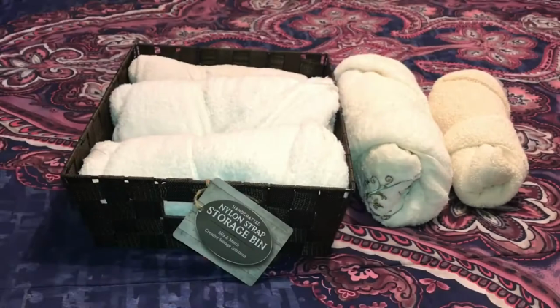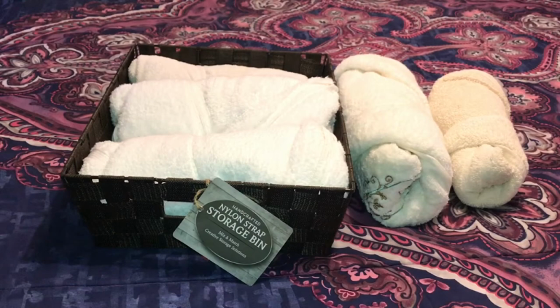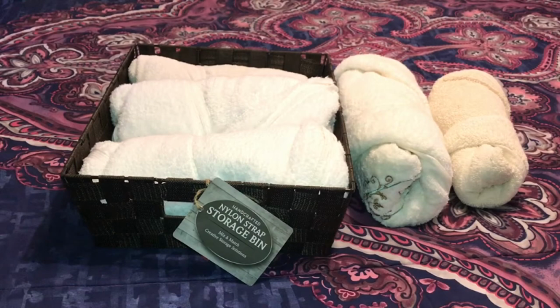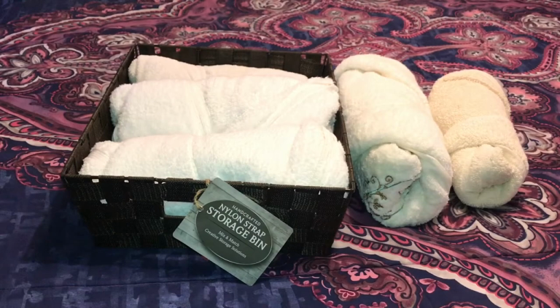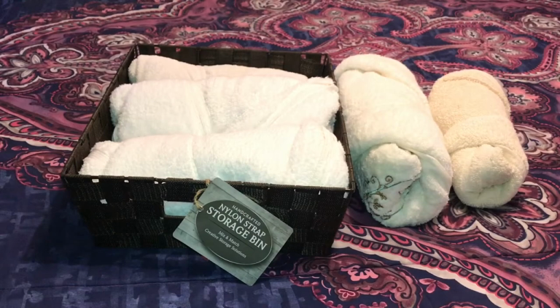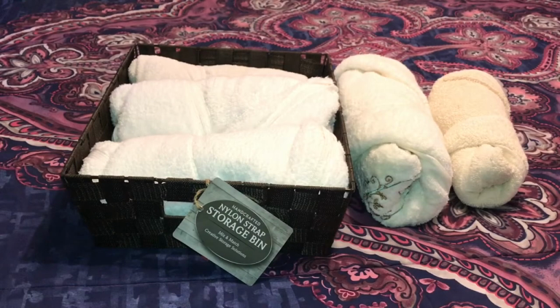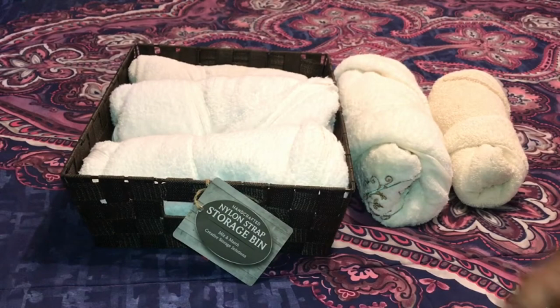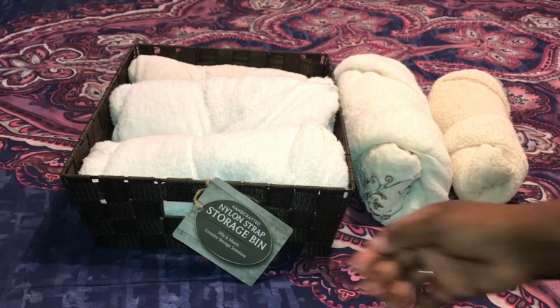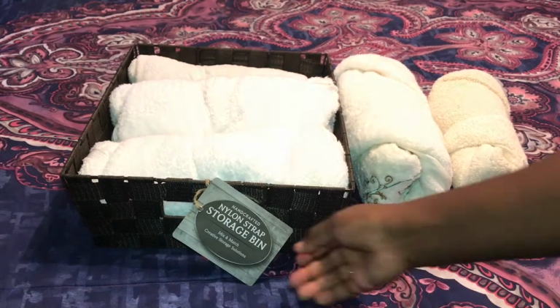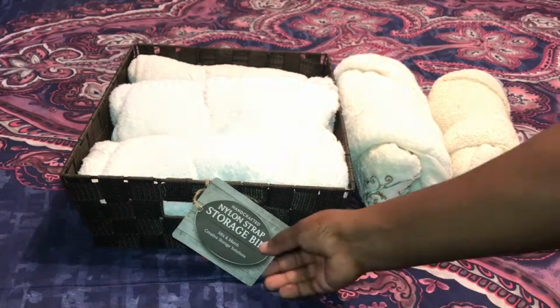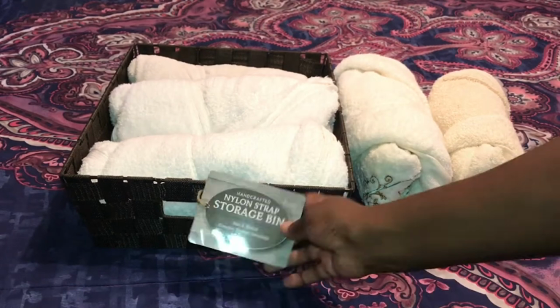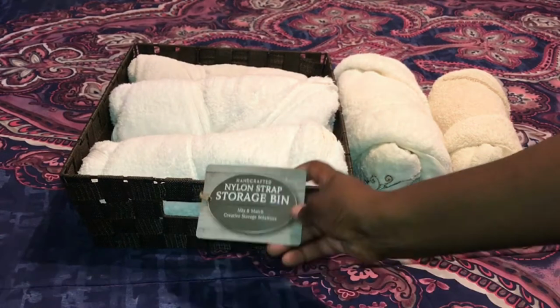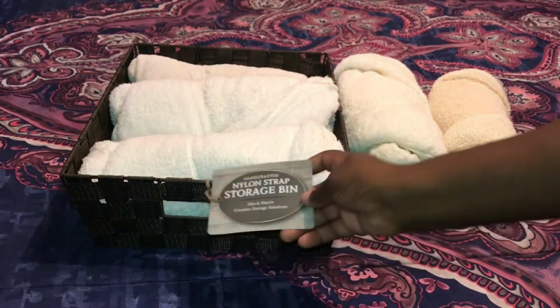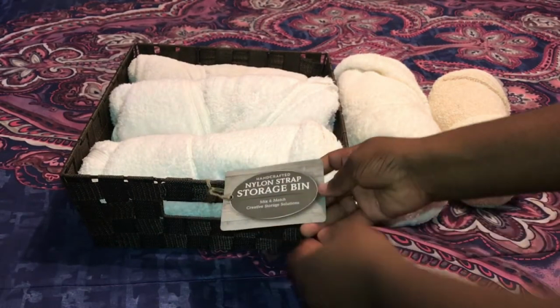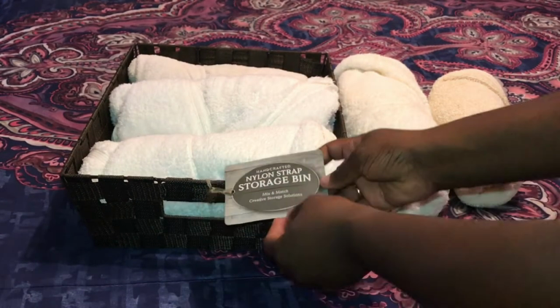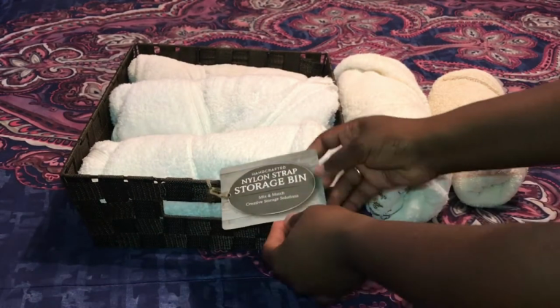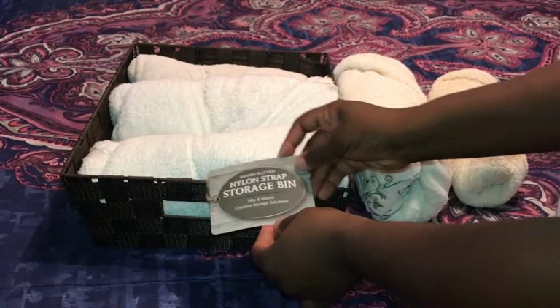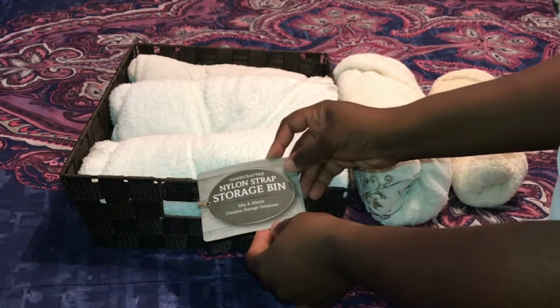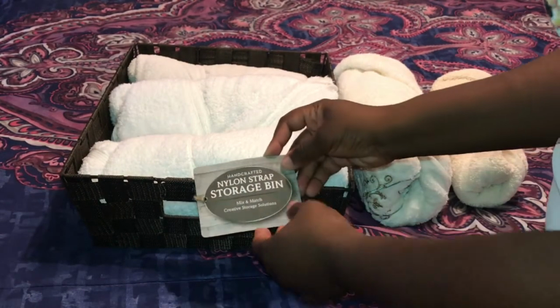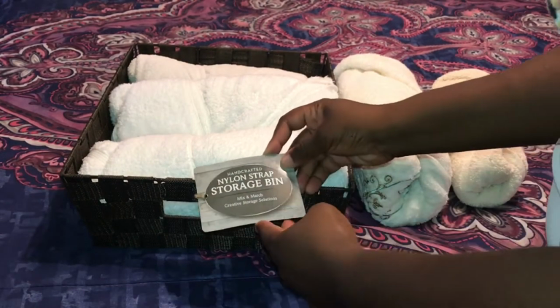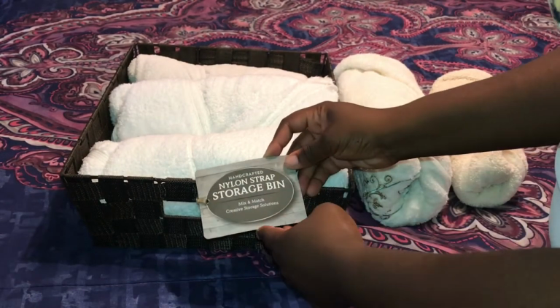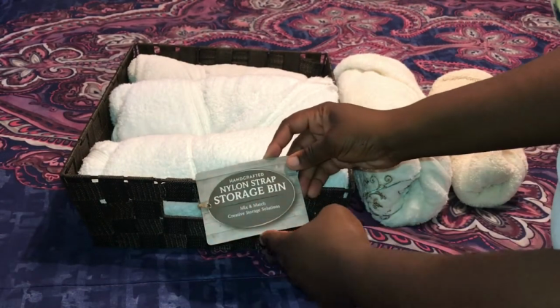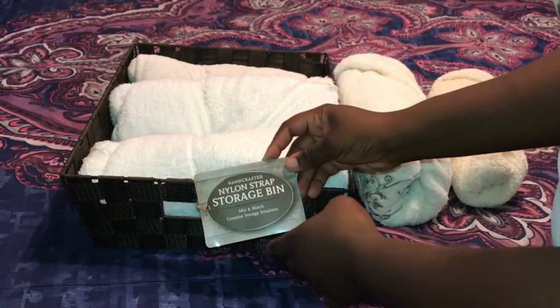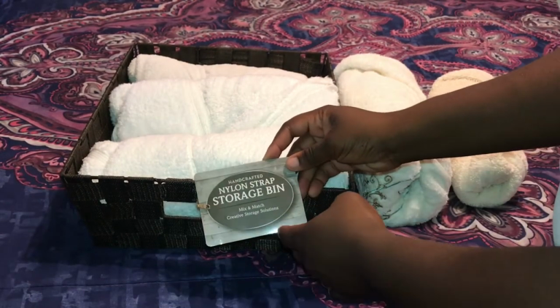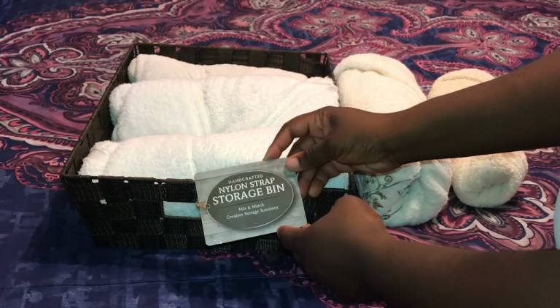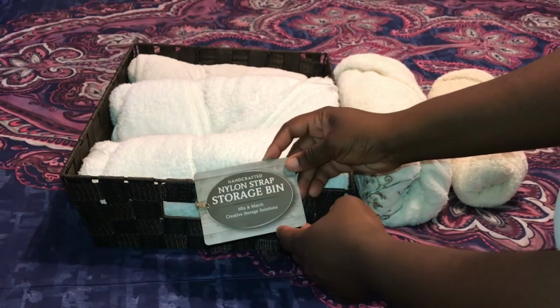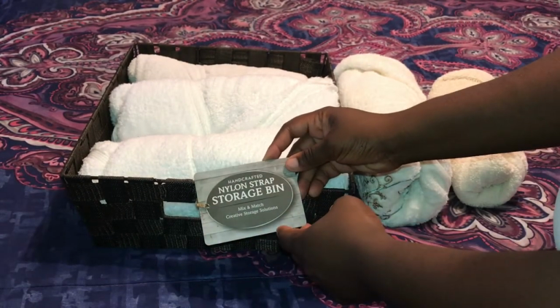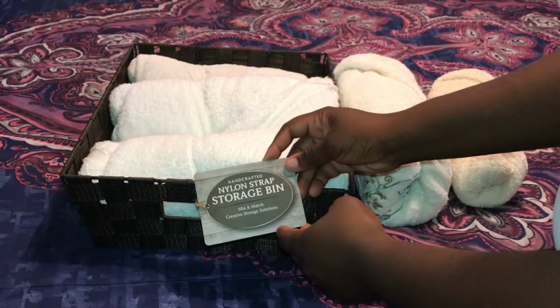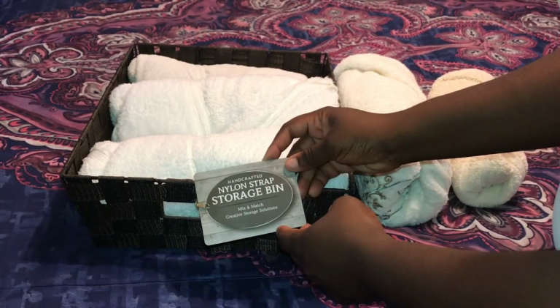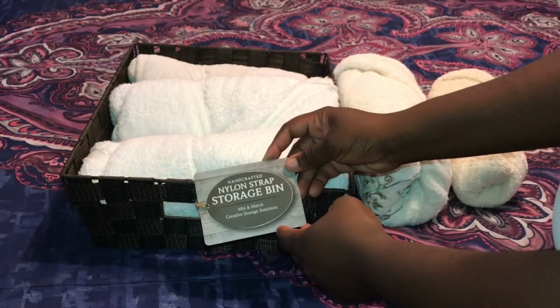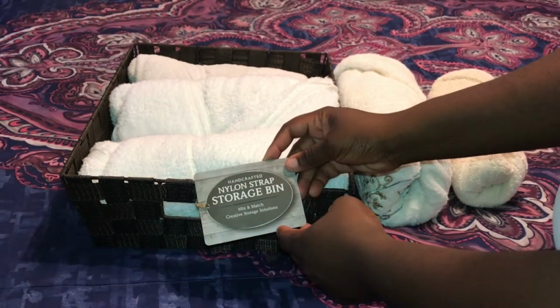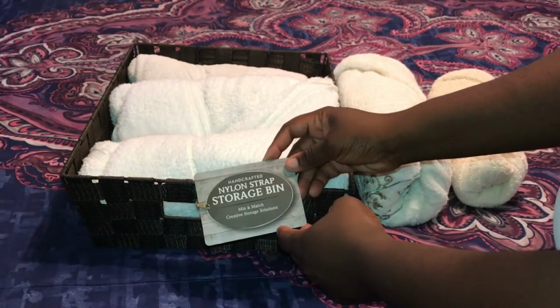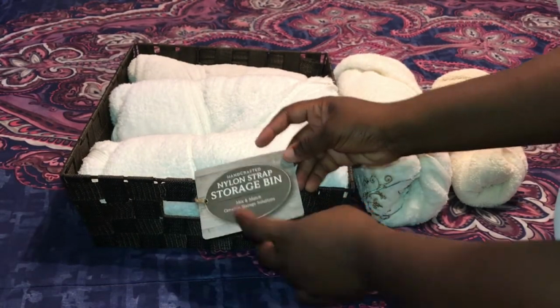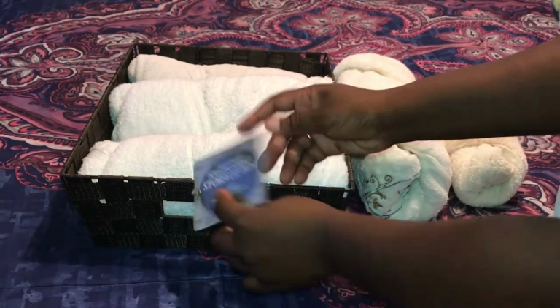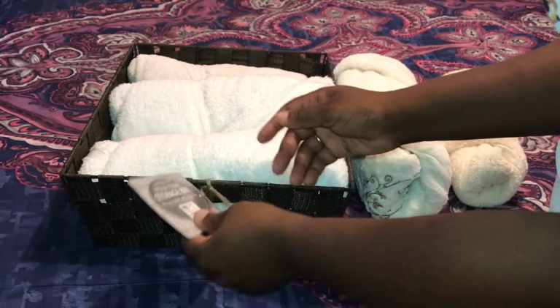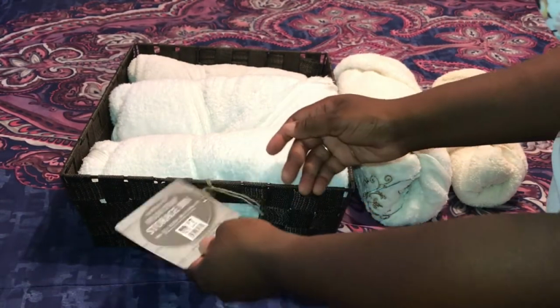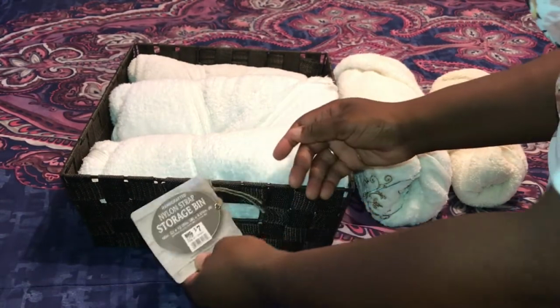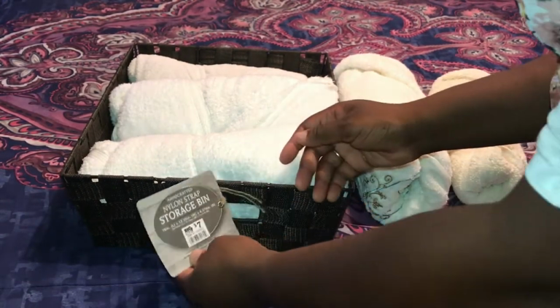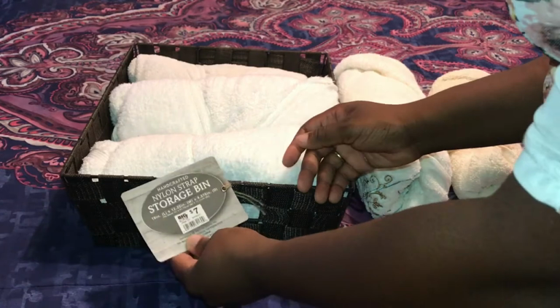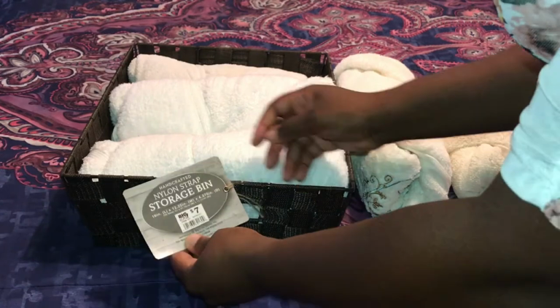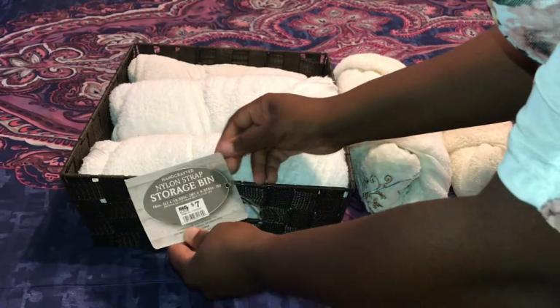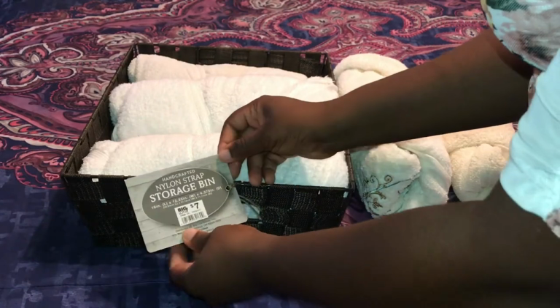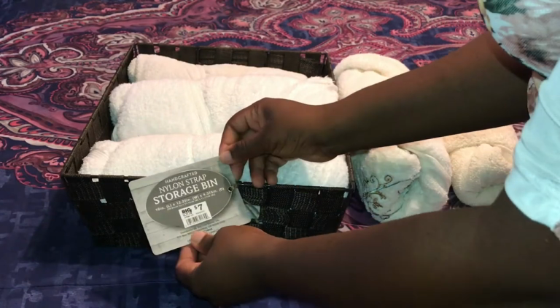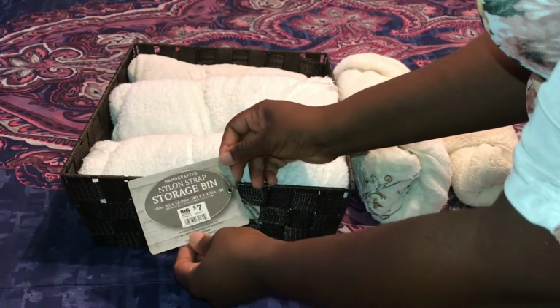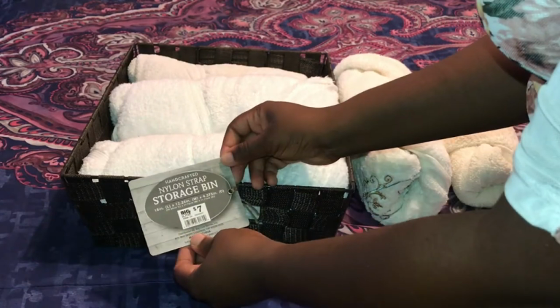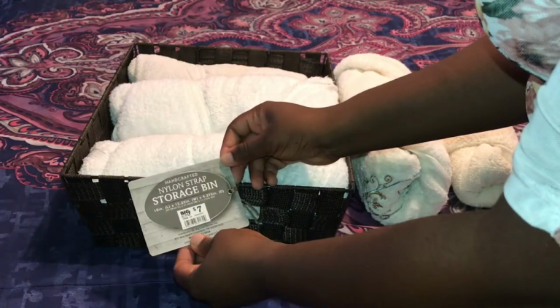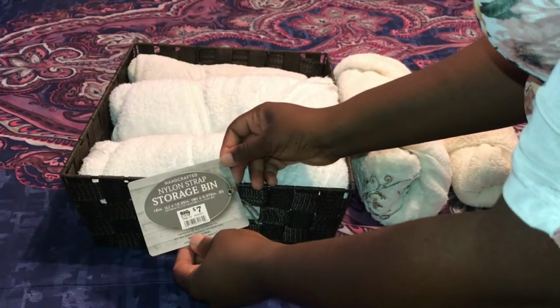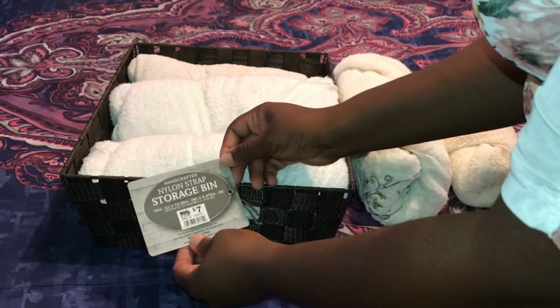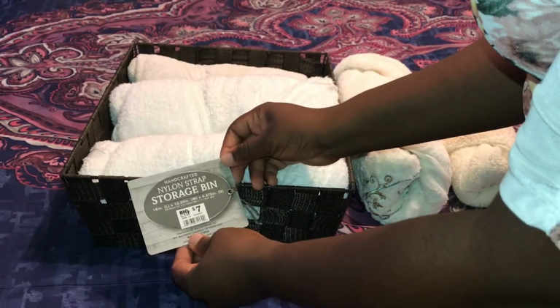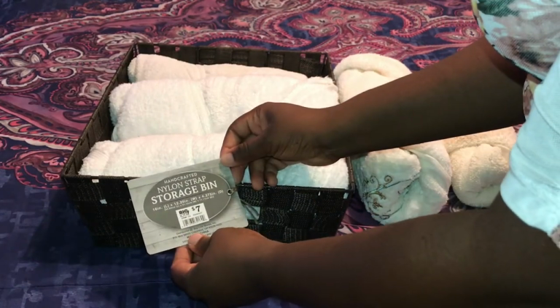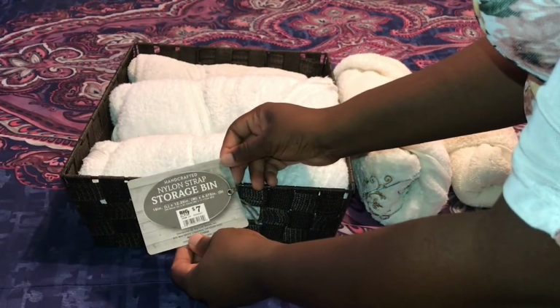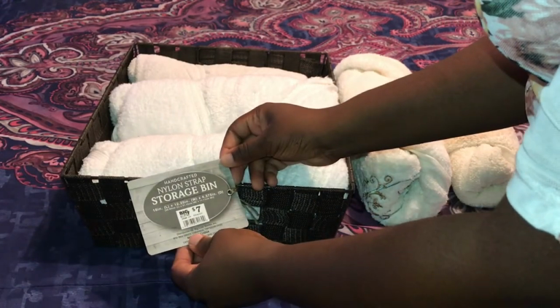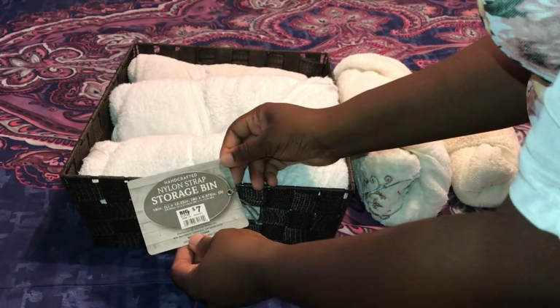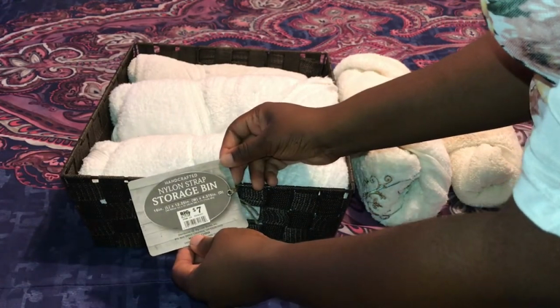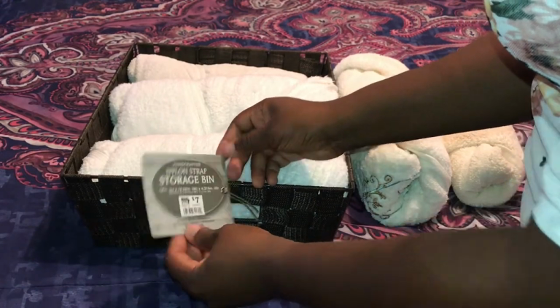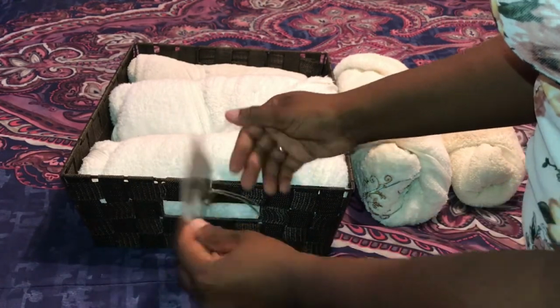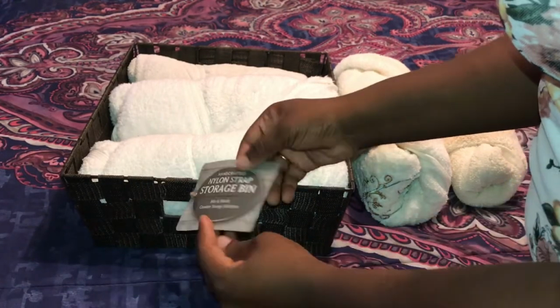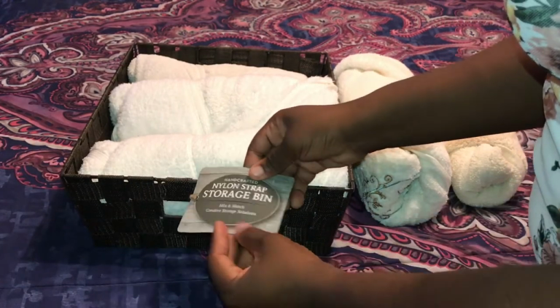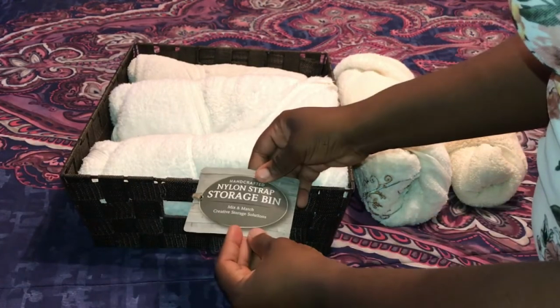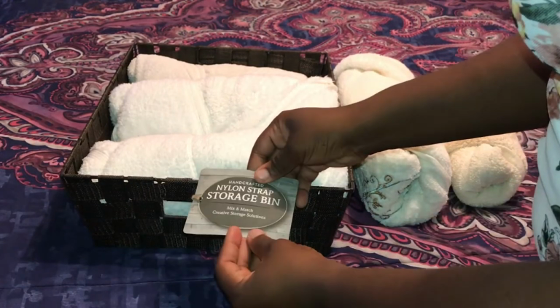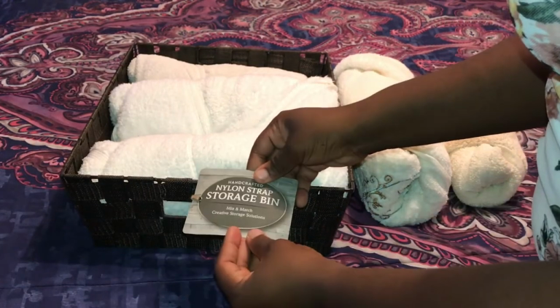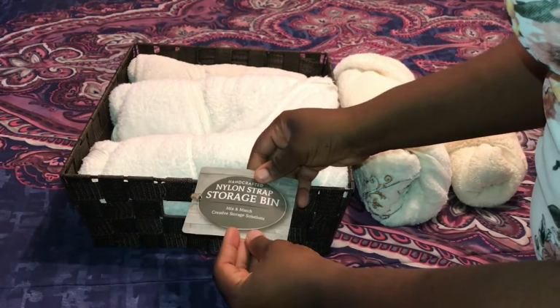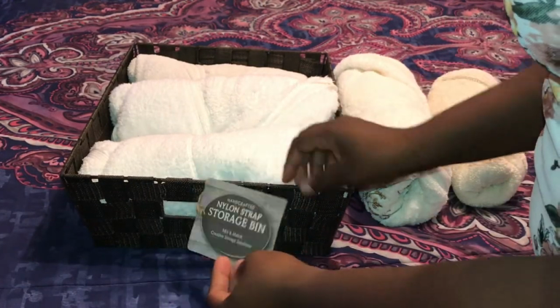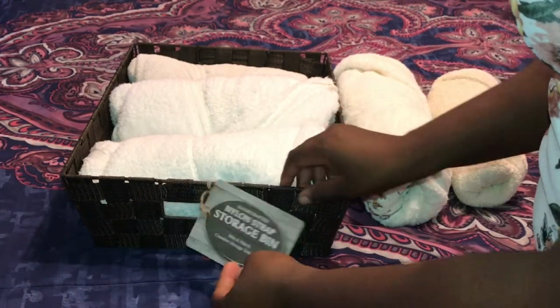This is a nylon strap storage bin. It was $7.00. I'm going to use it to store the bath towels.